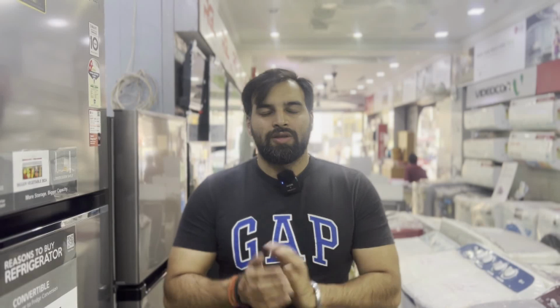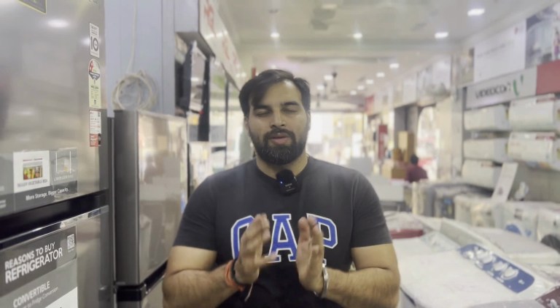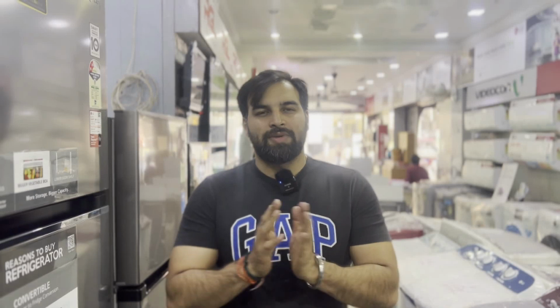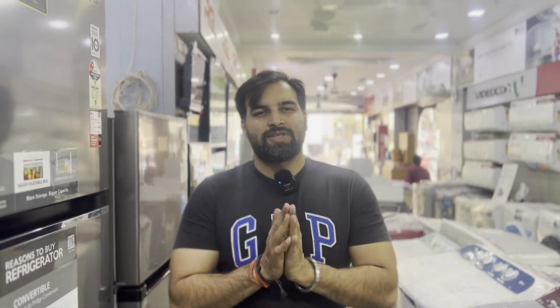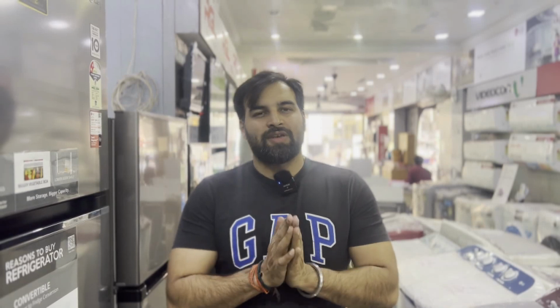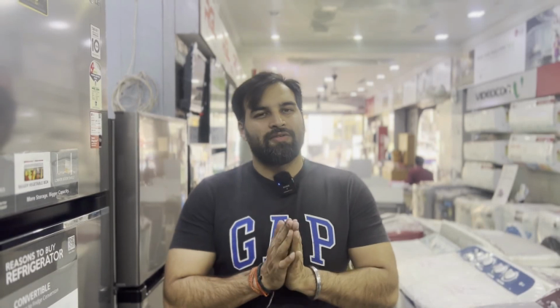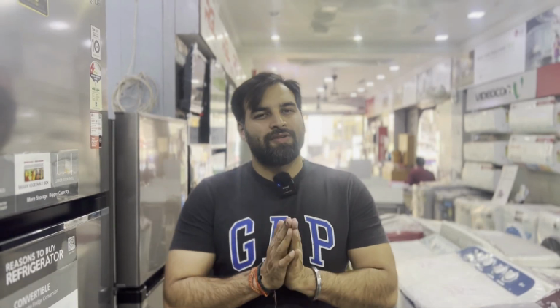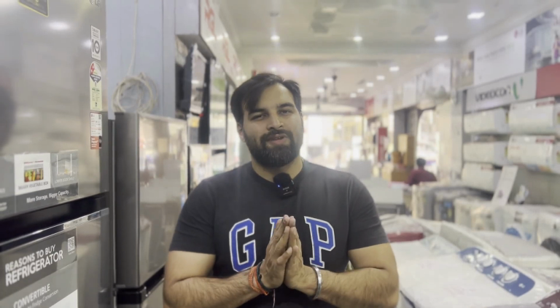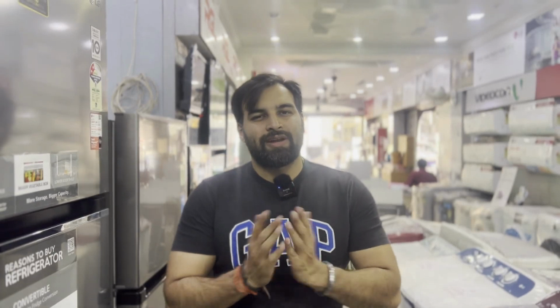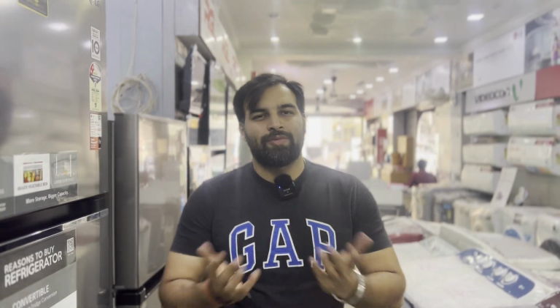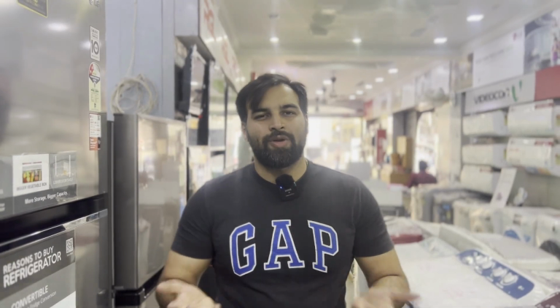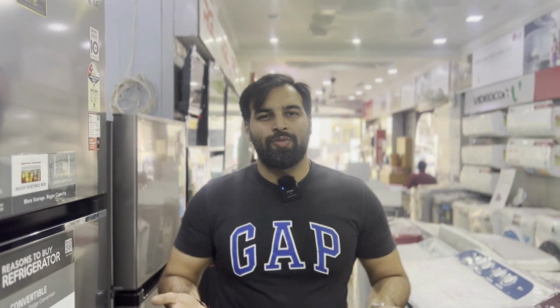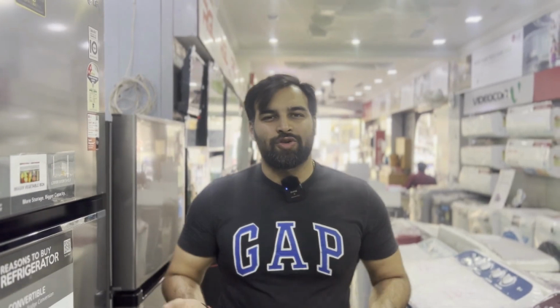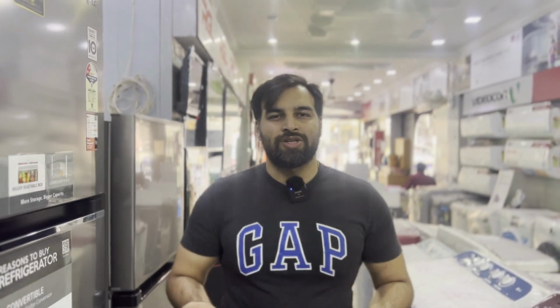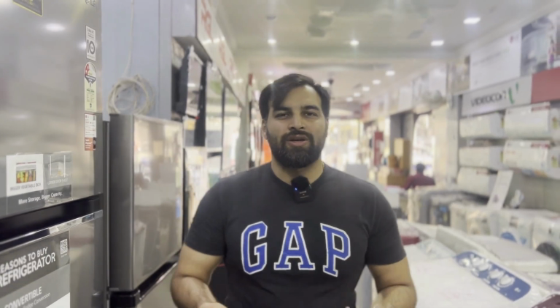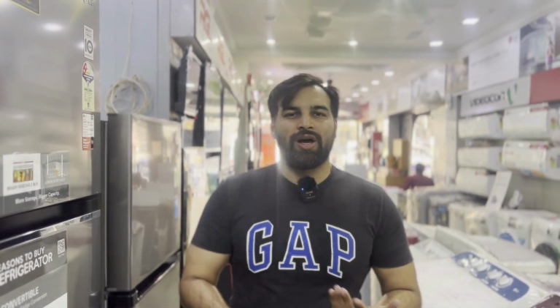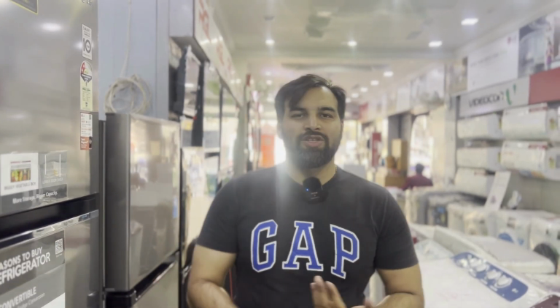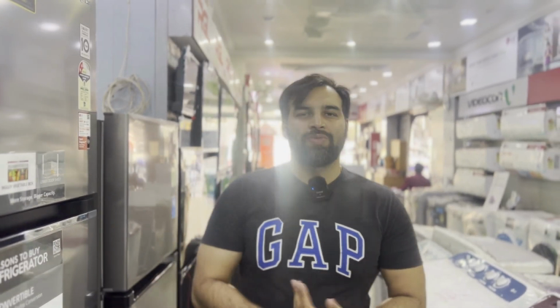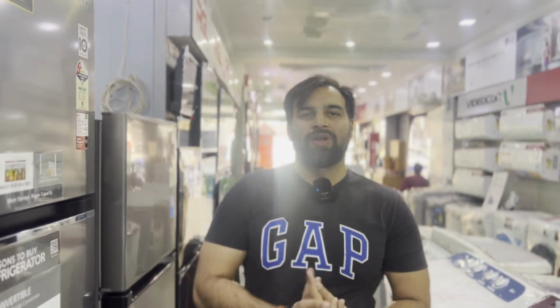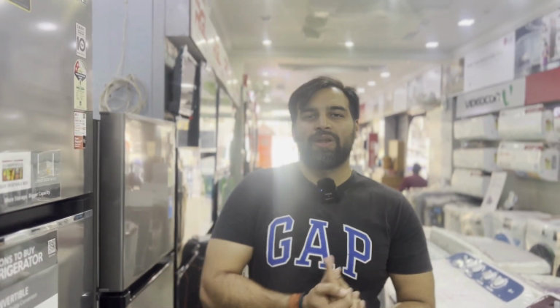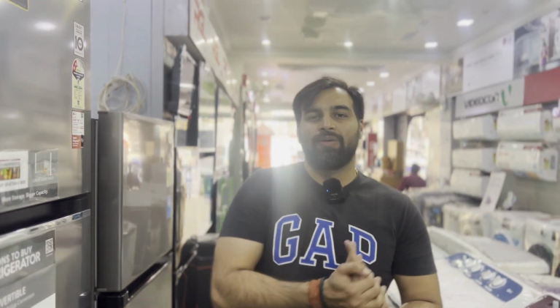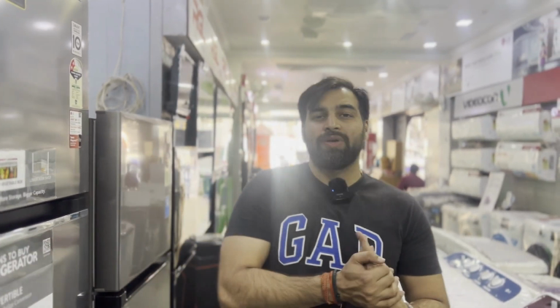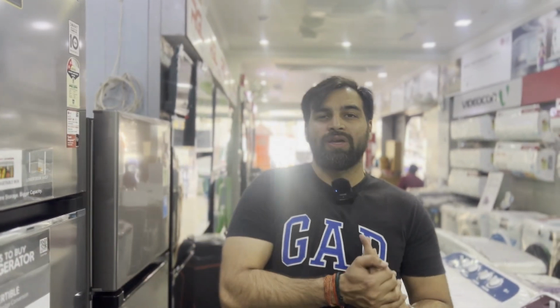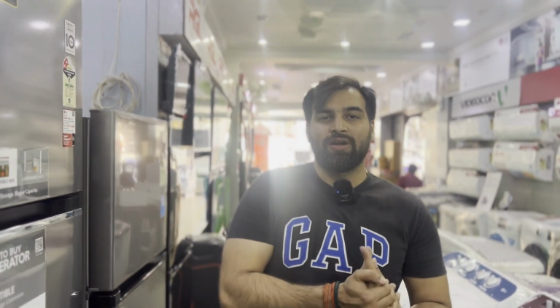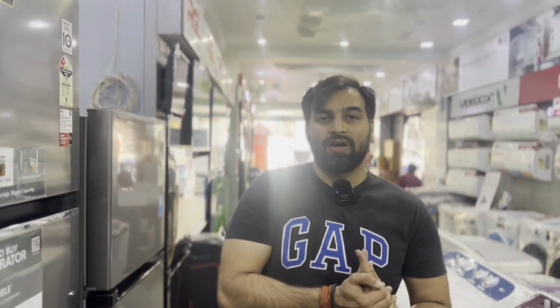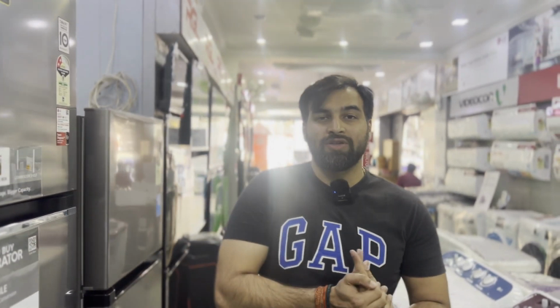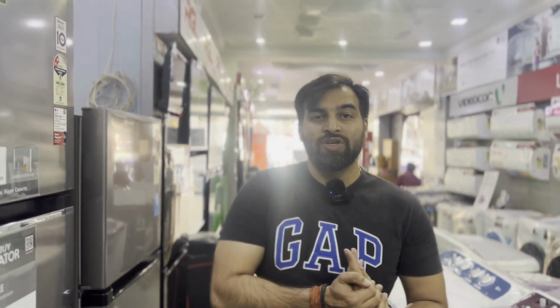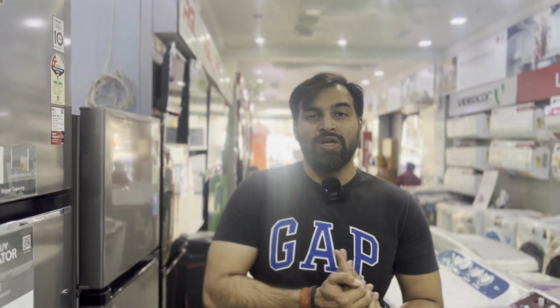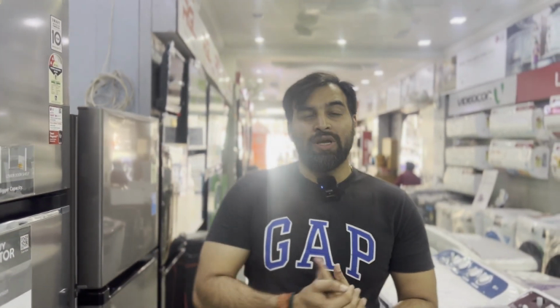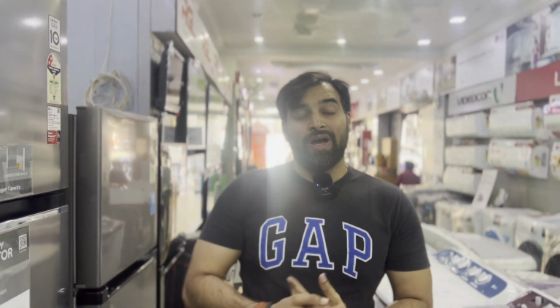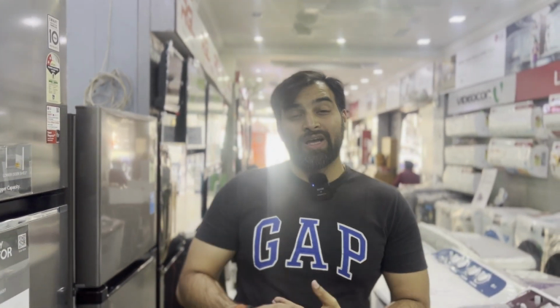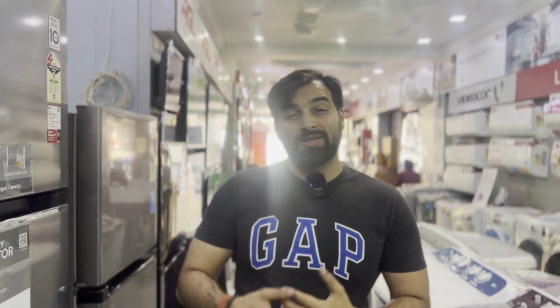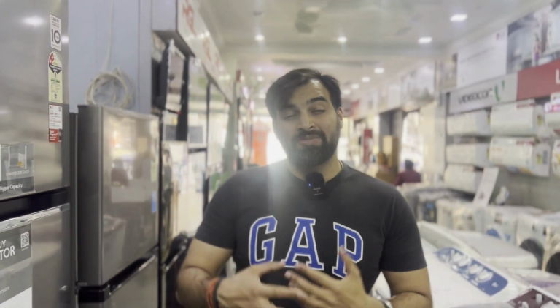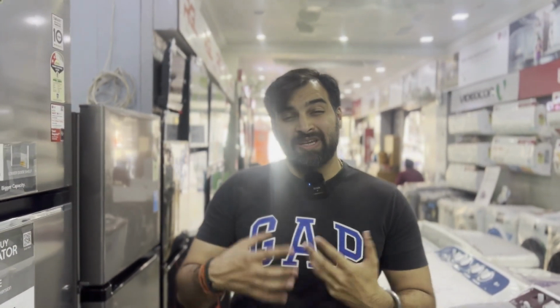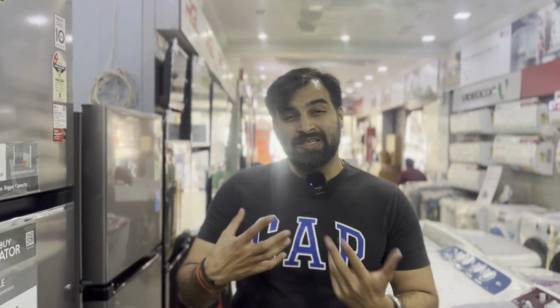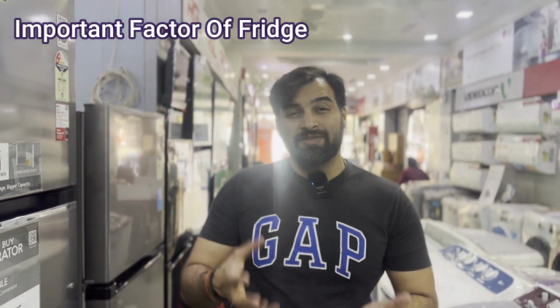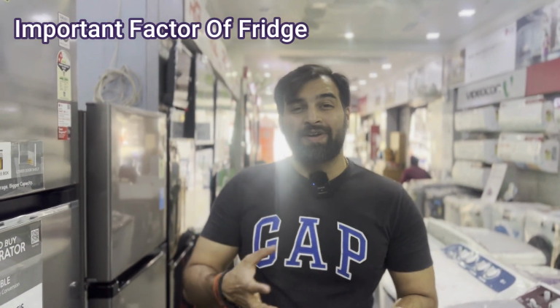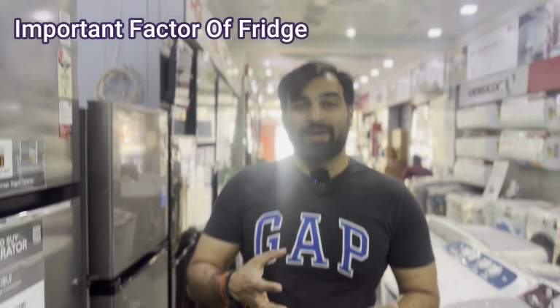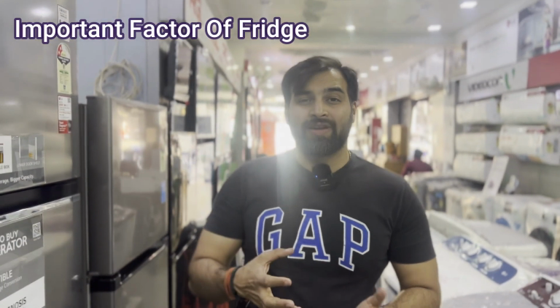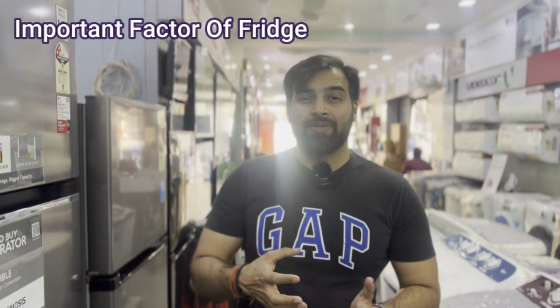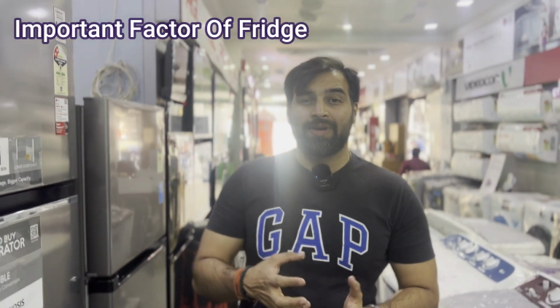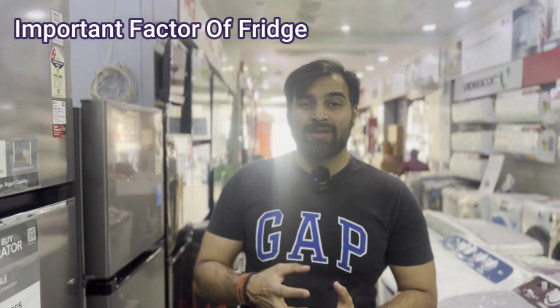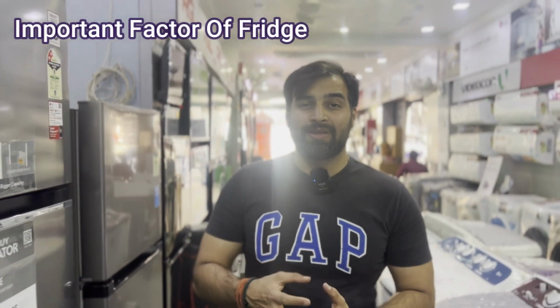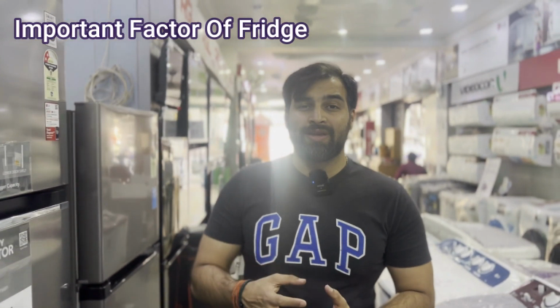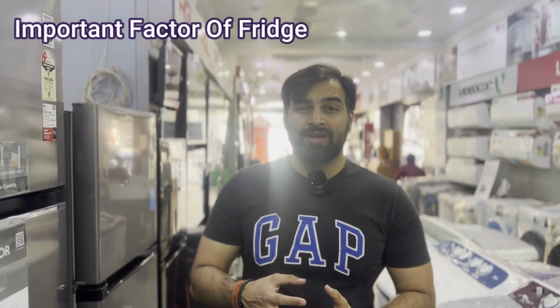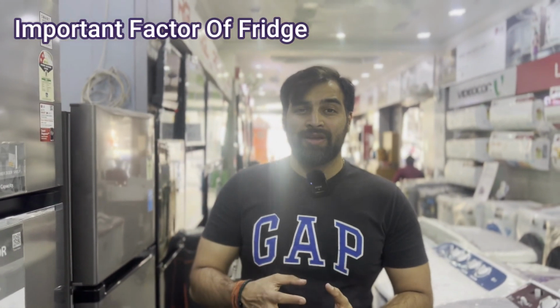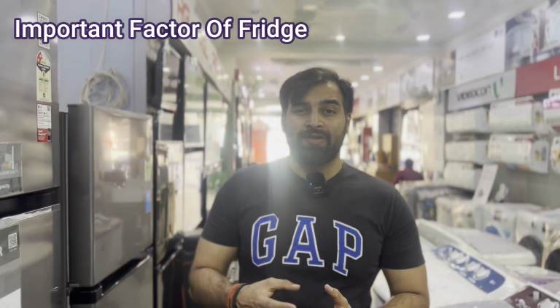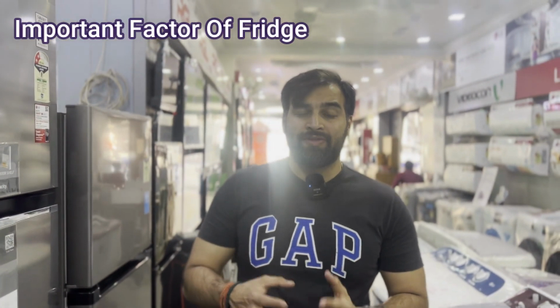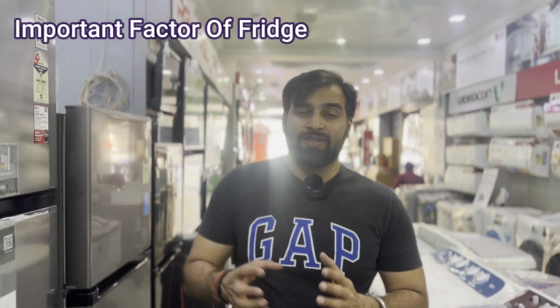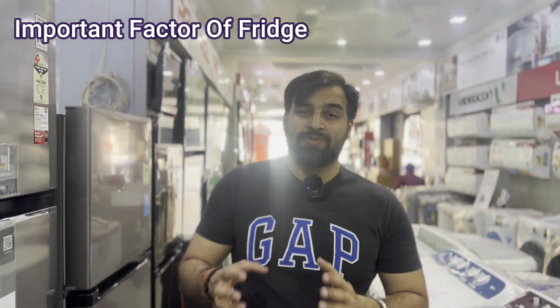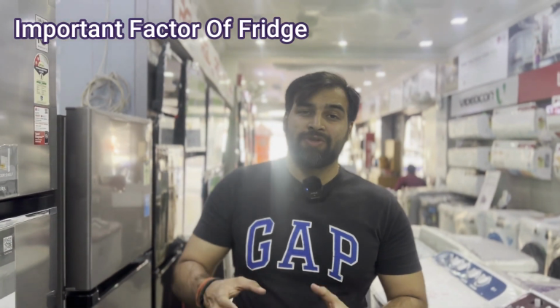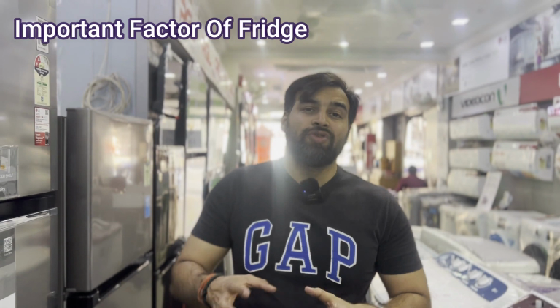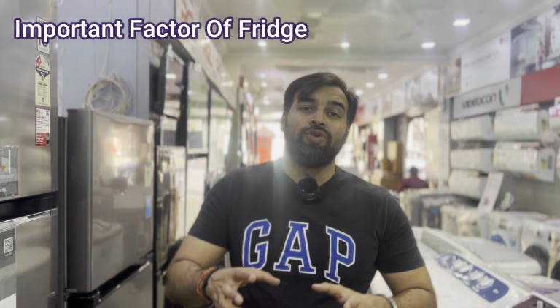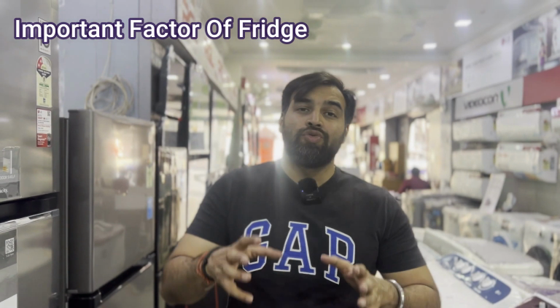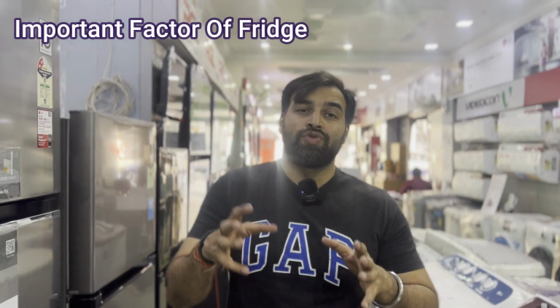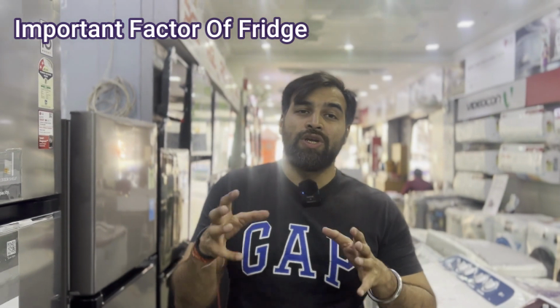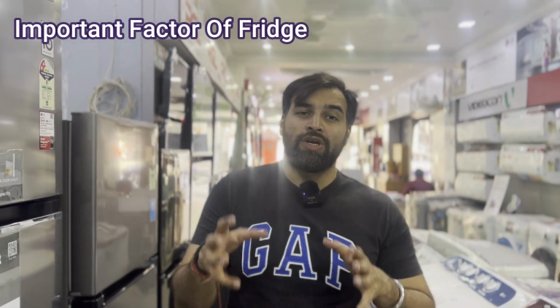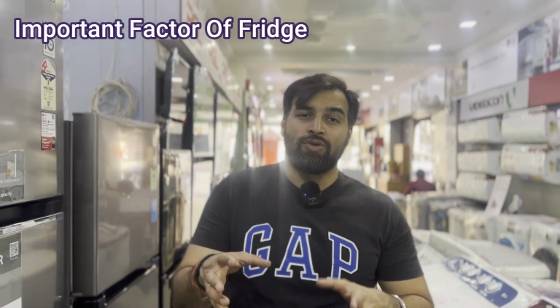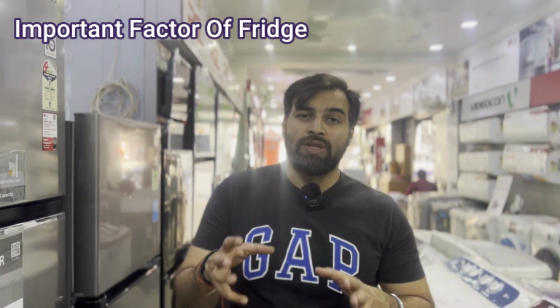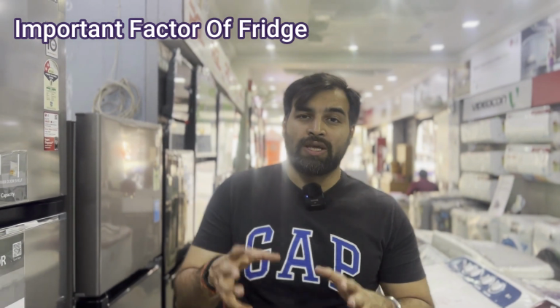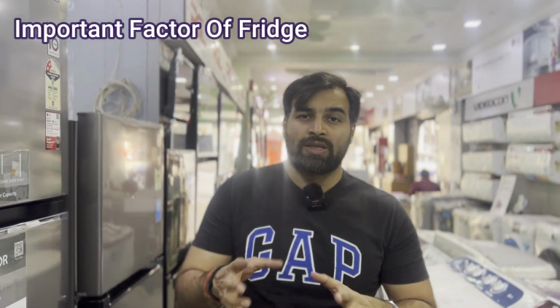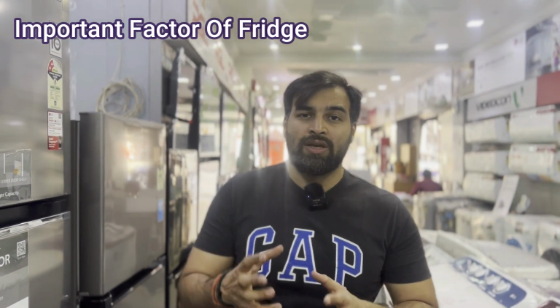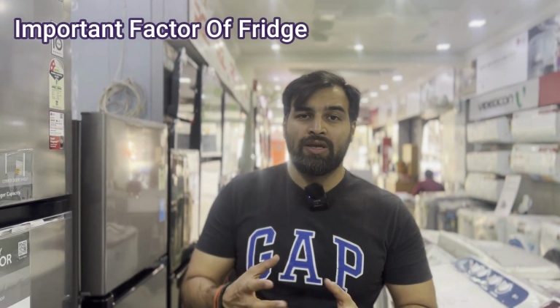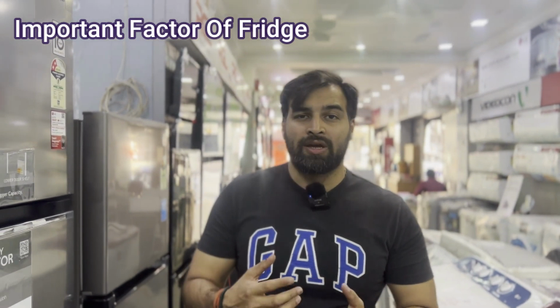Hello everyone, welcome to Unboxing Laj. My name is Giri Raj. Today we will talk about a factor in the fridge that no one sees.